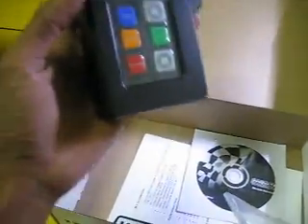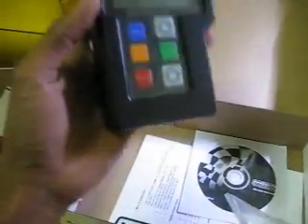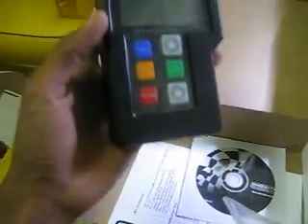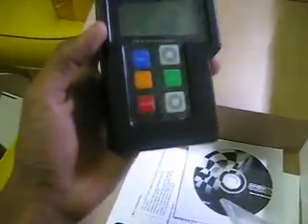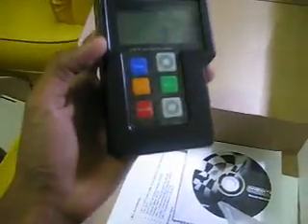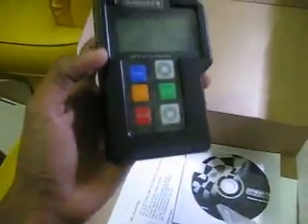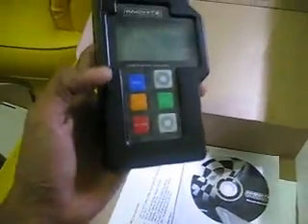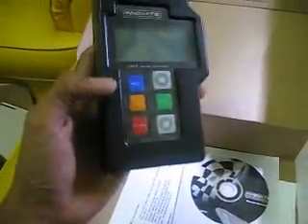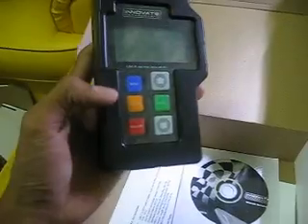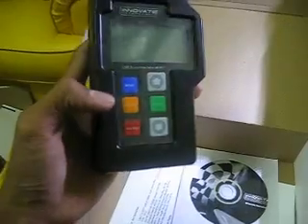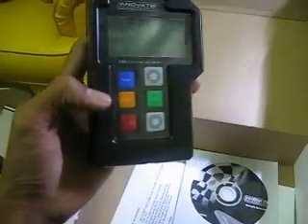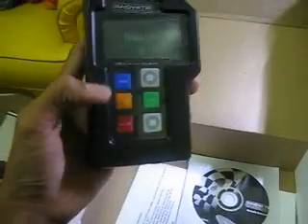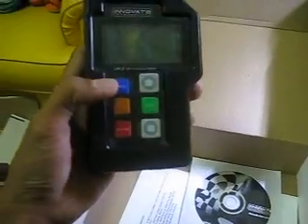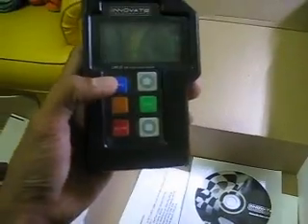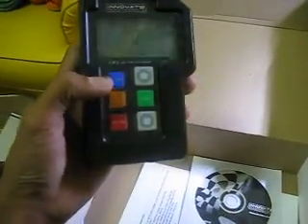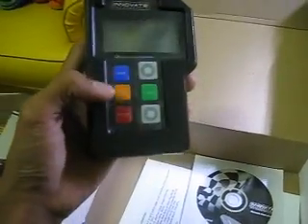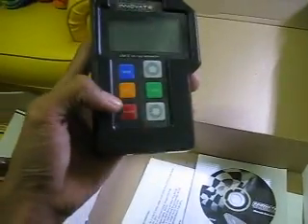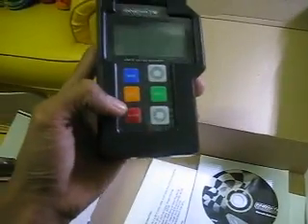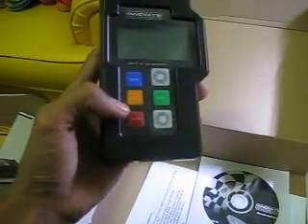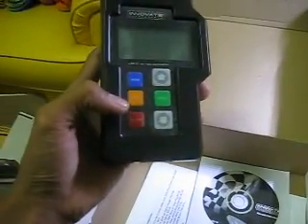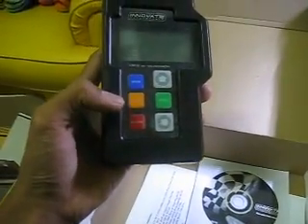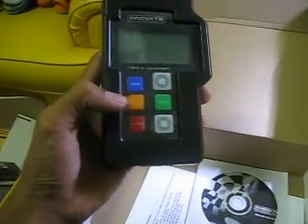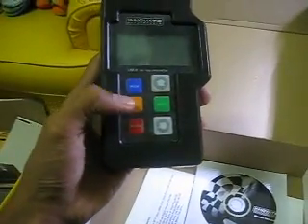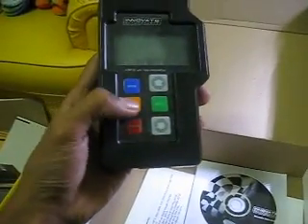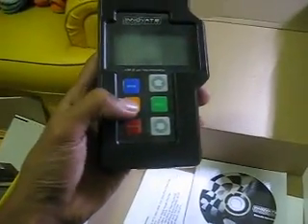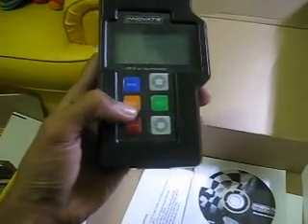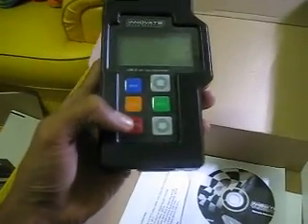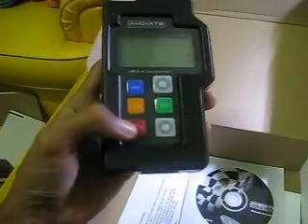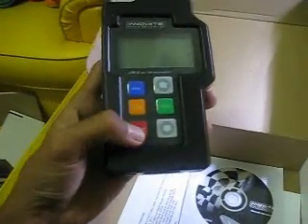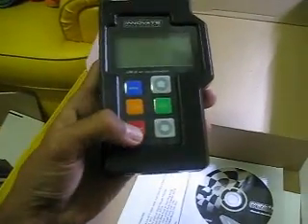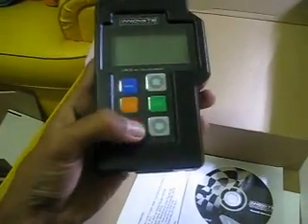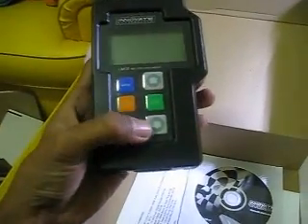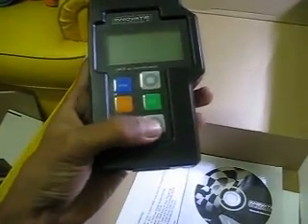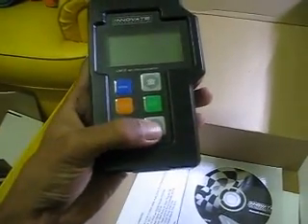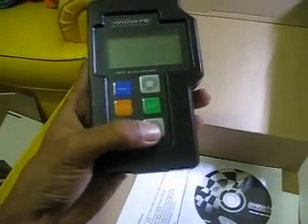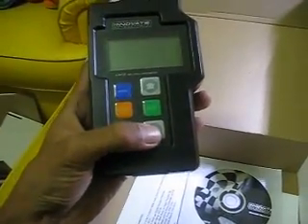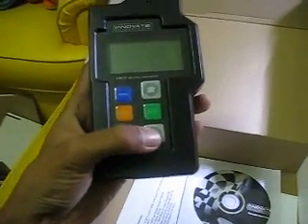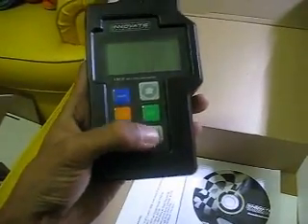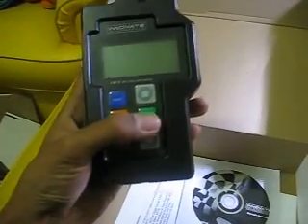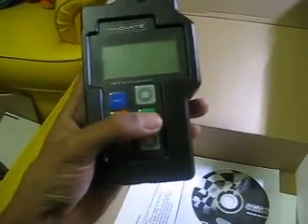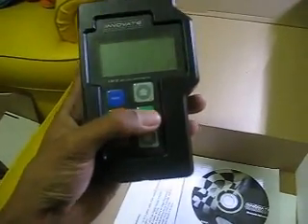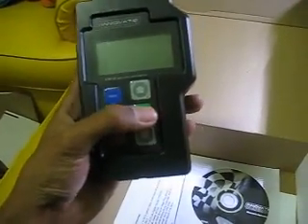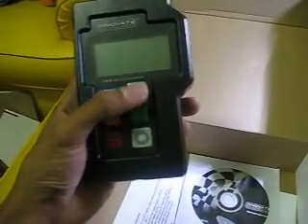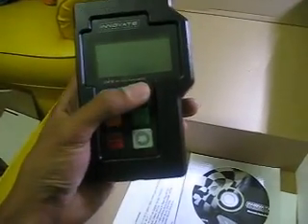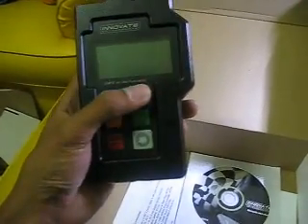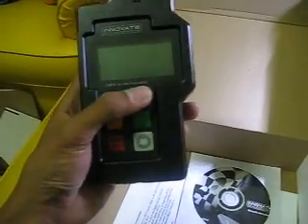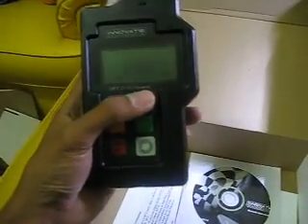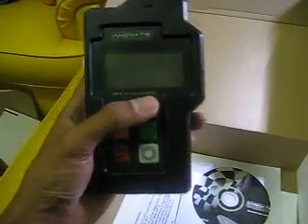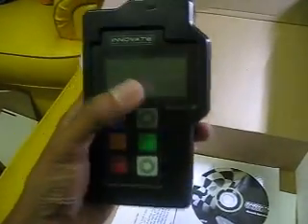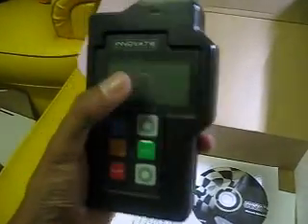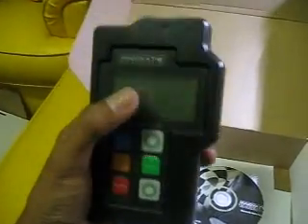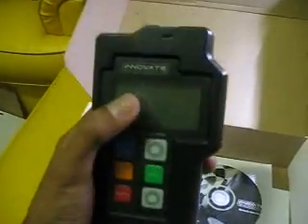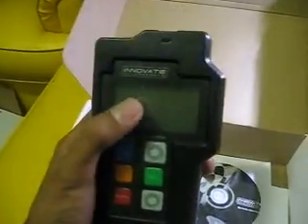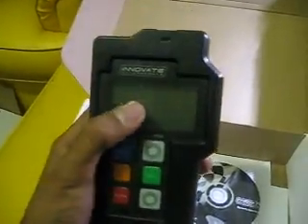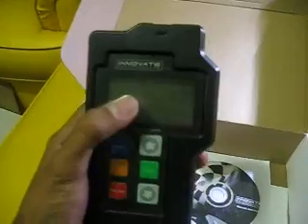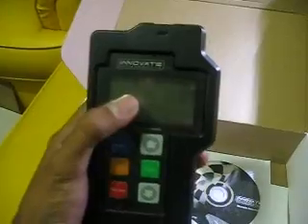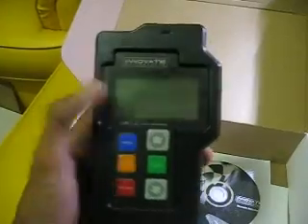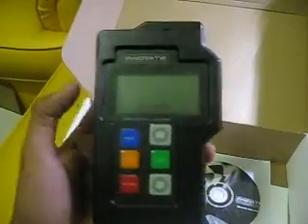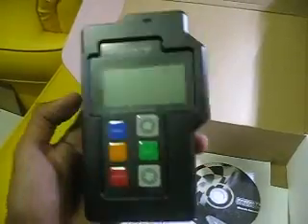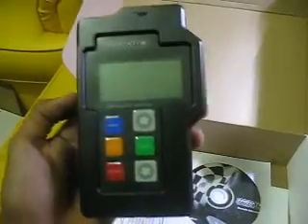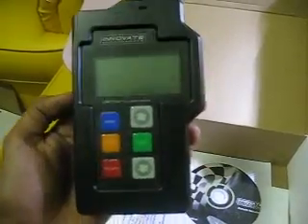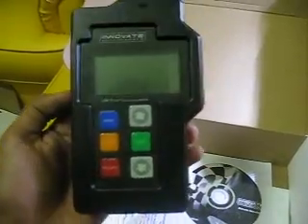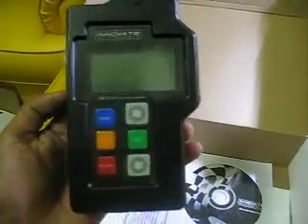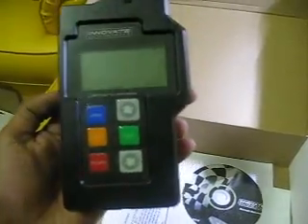Here are the modes: there's Conceal, there's Record, Down, Enter, Up, and the LCD screen.